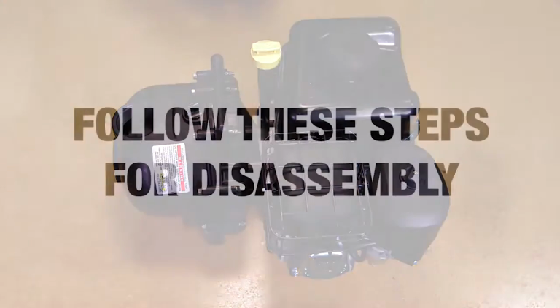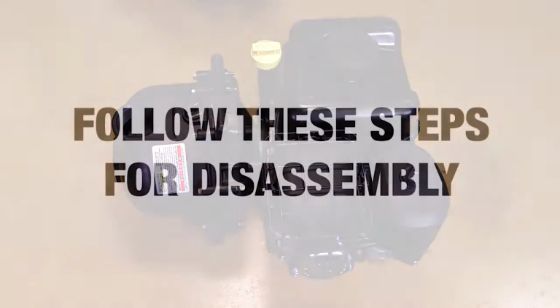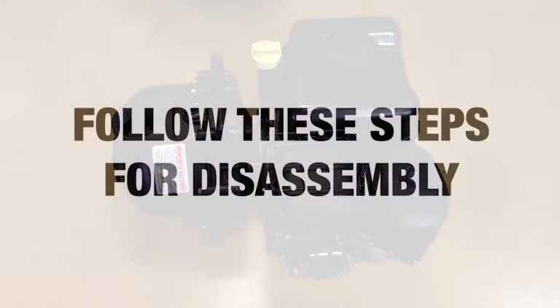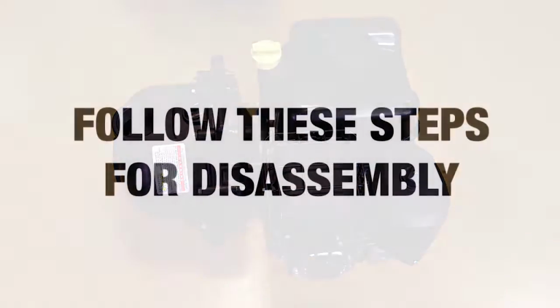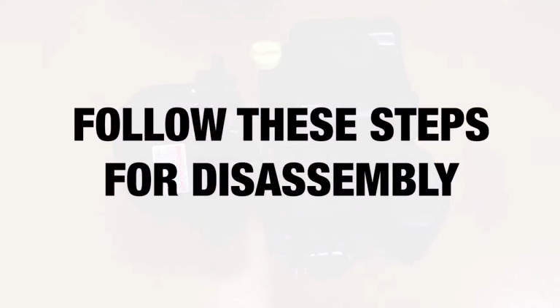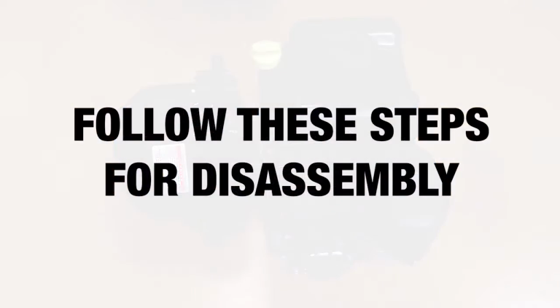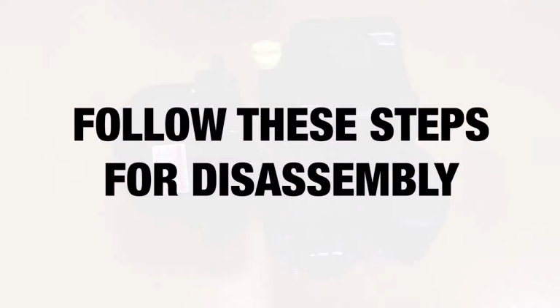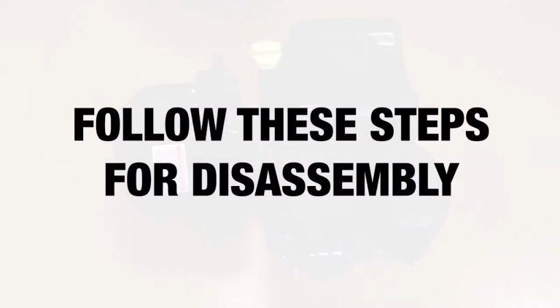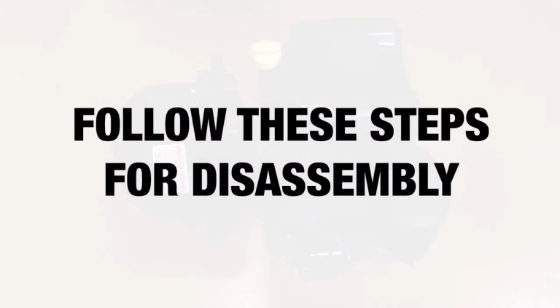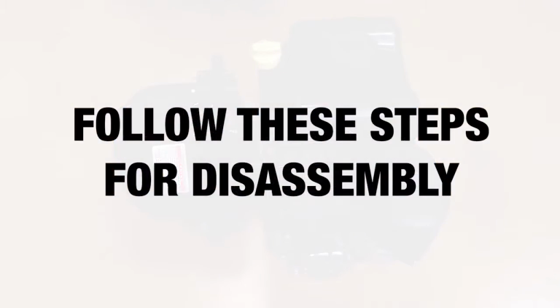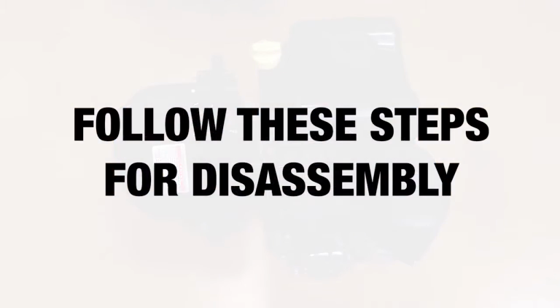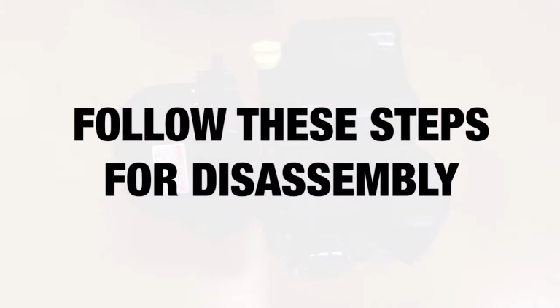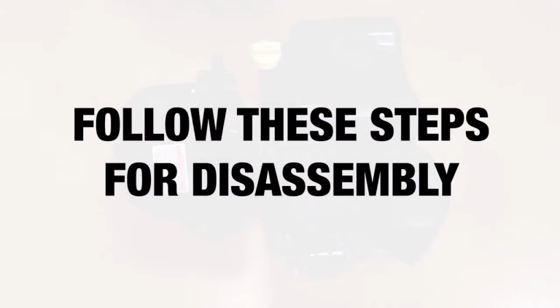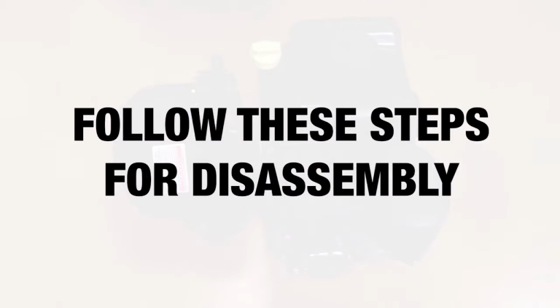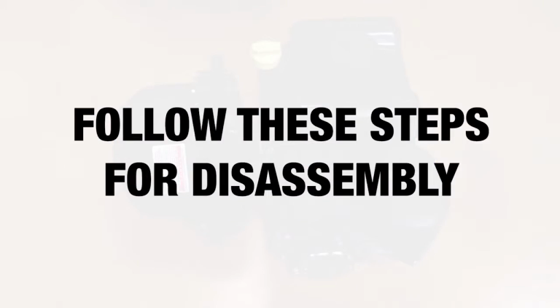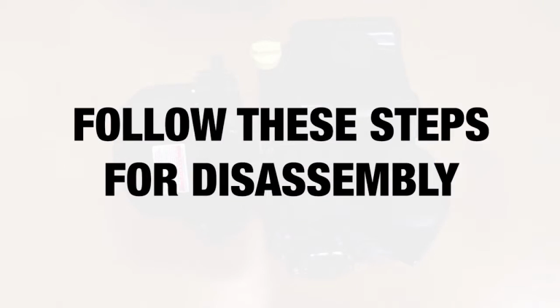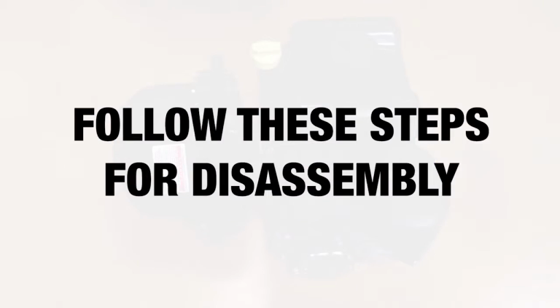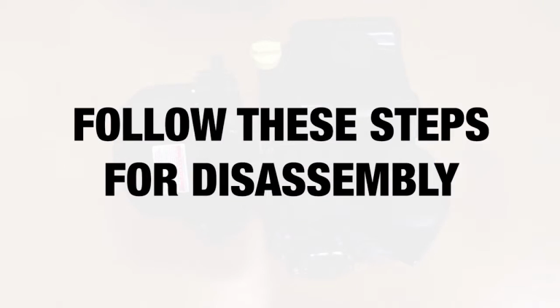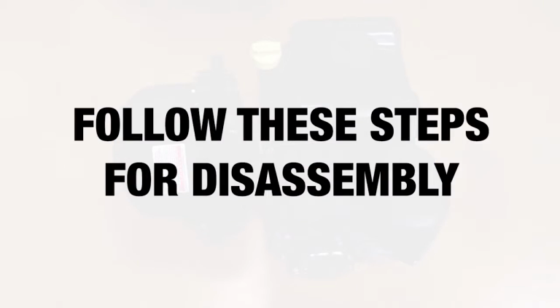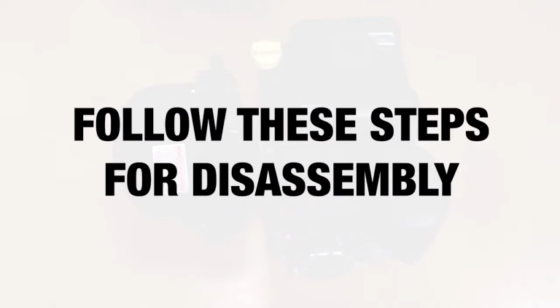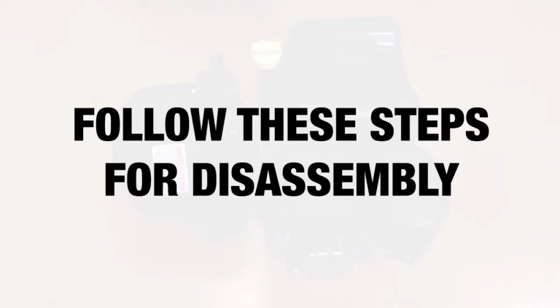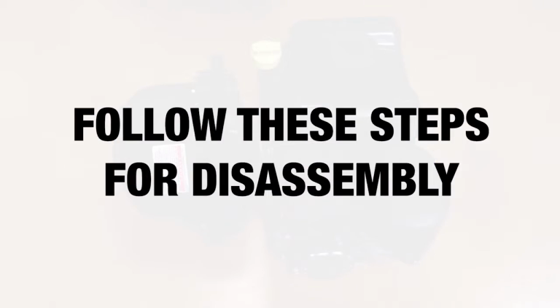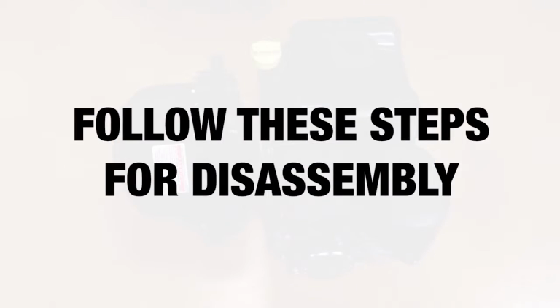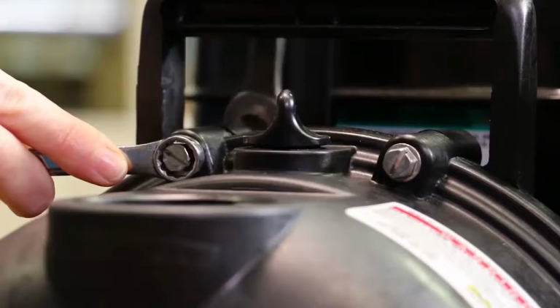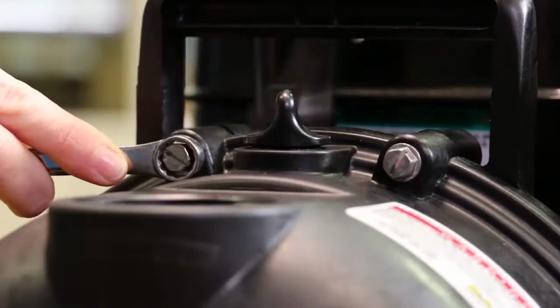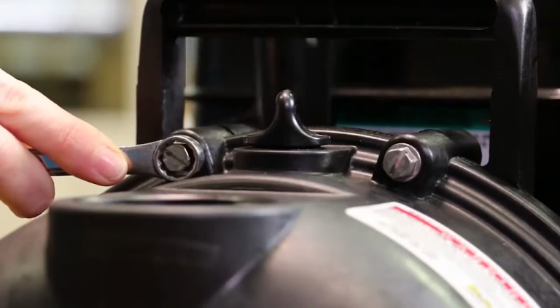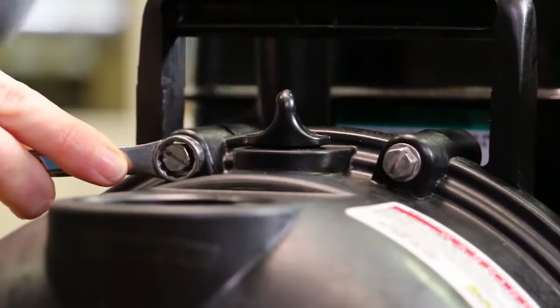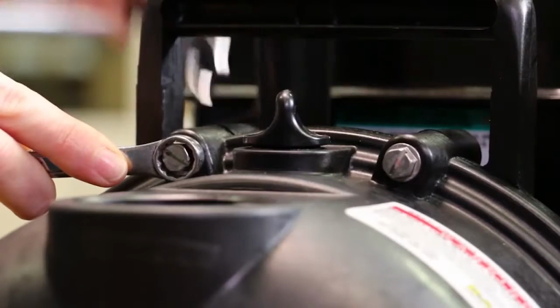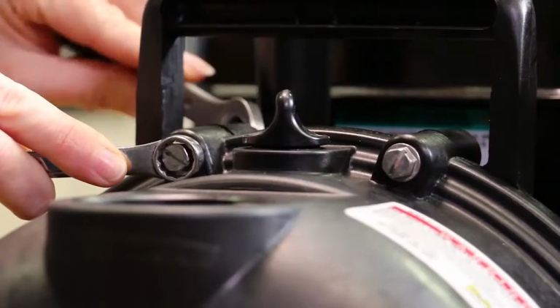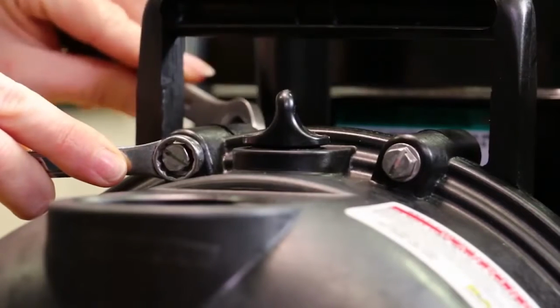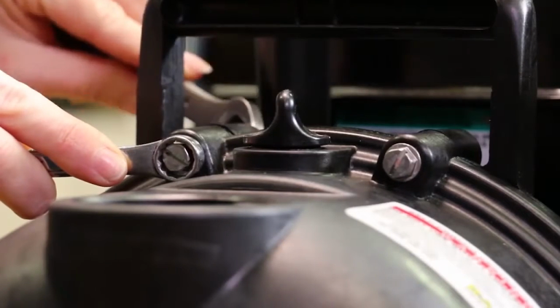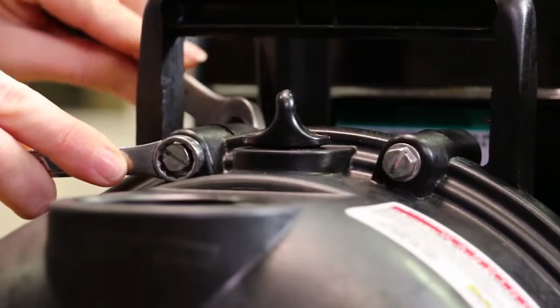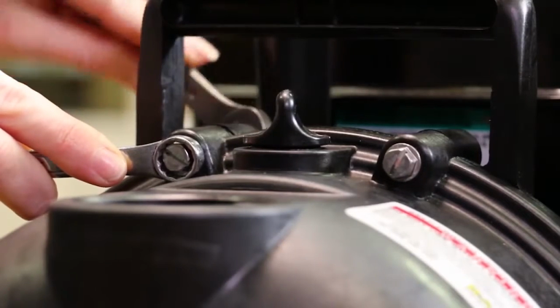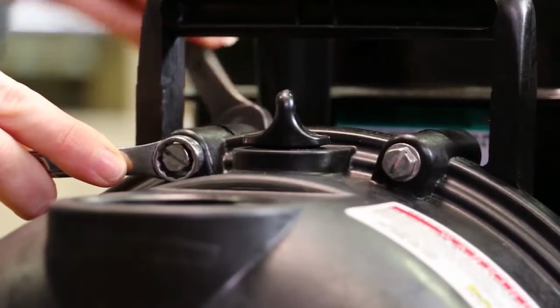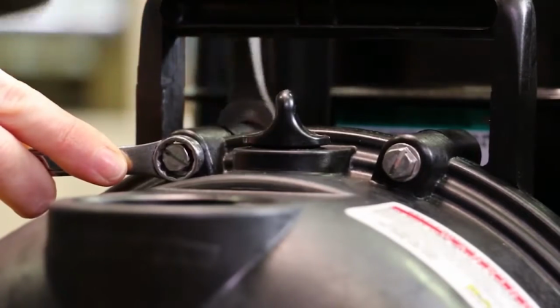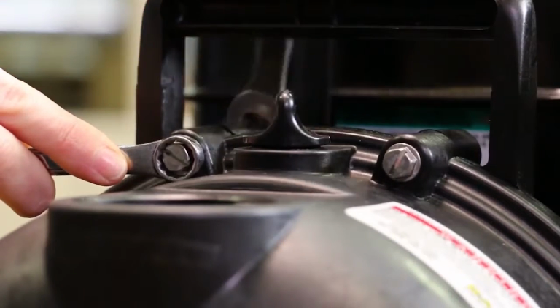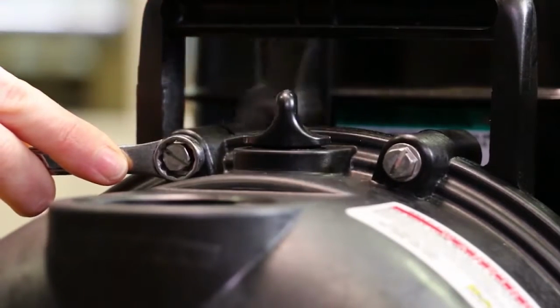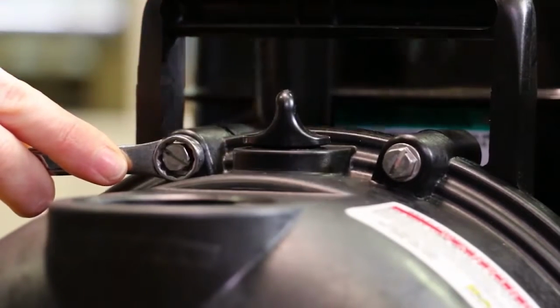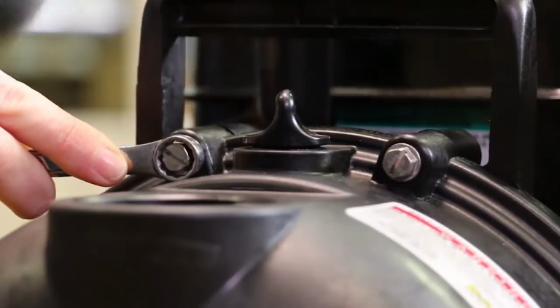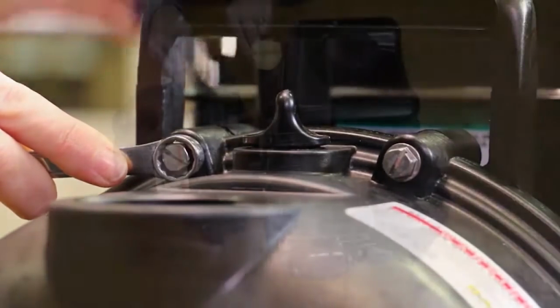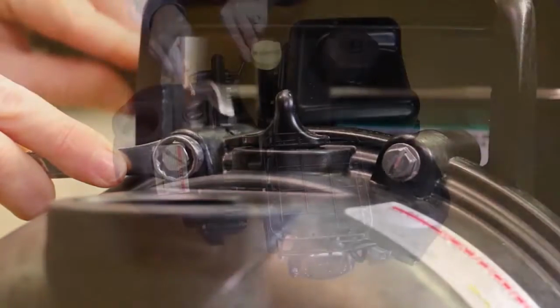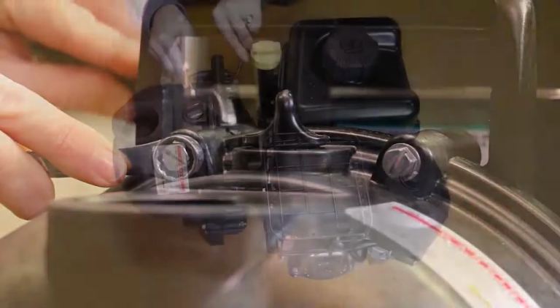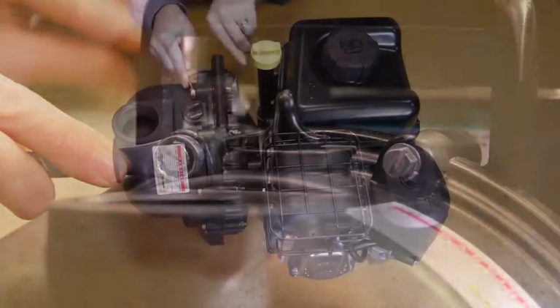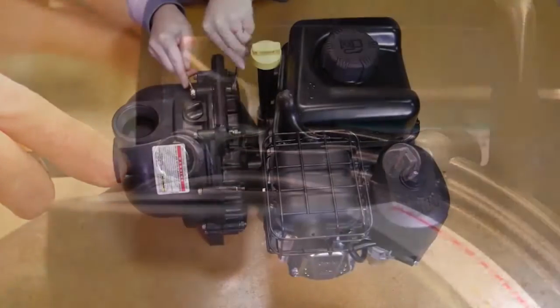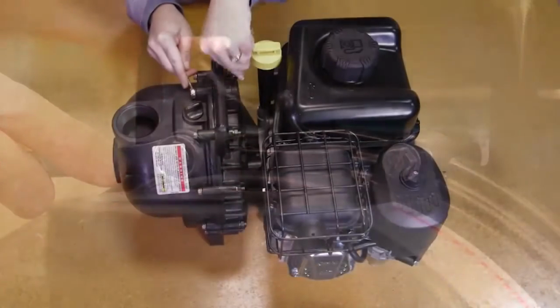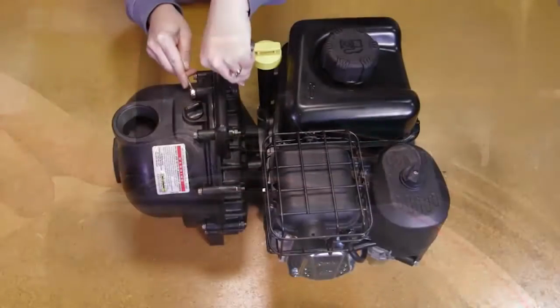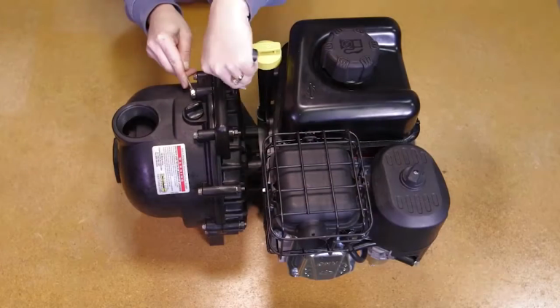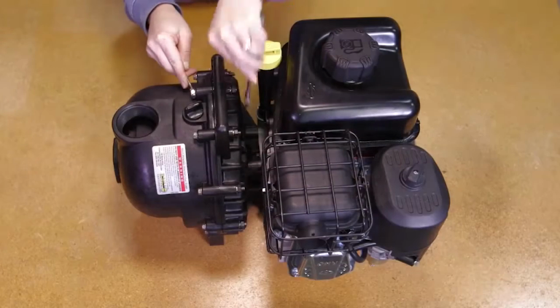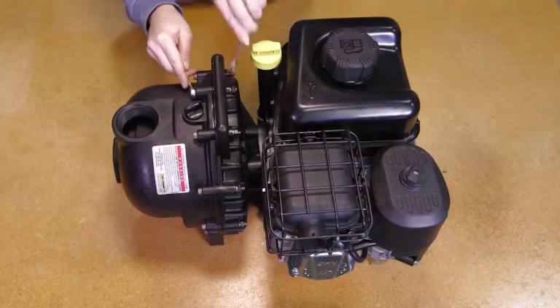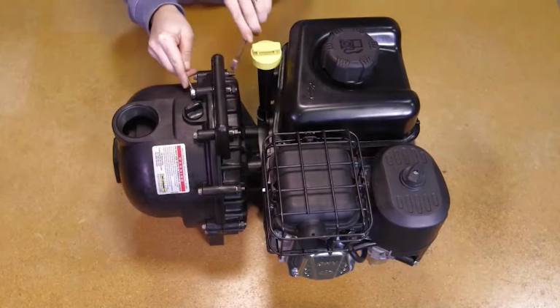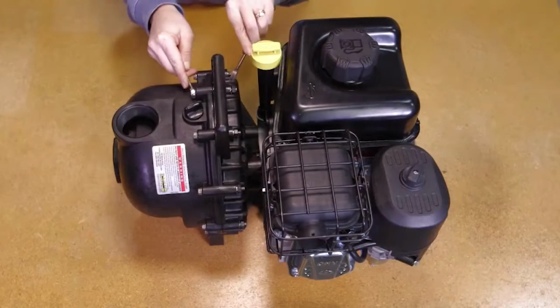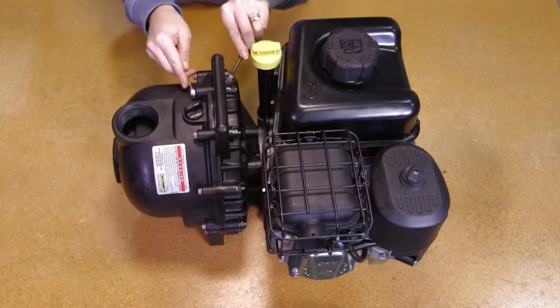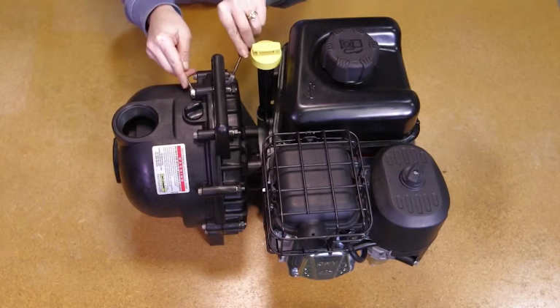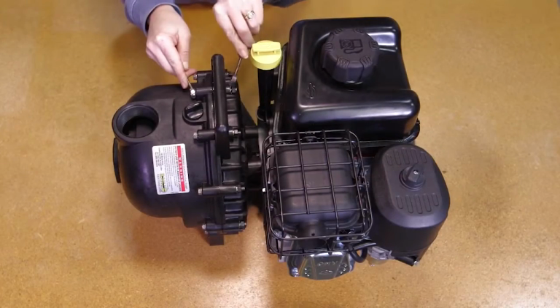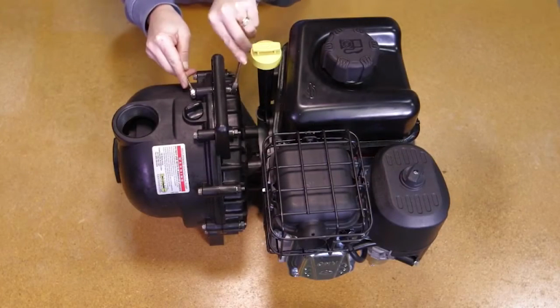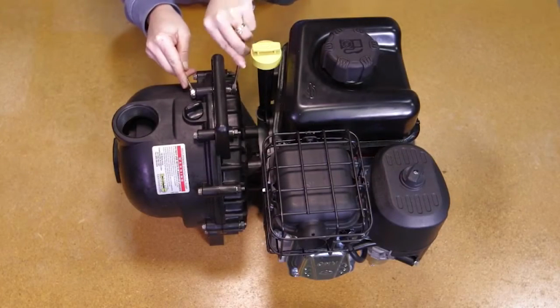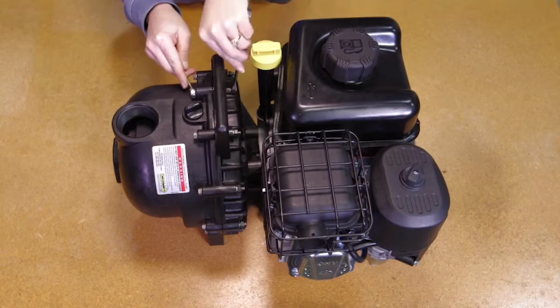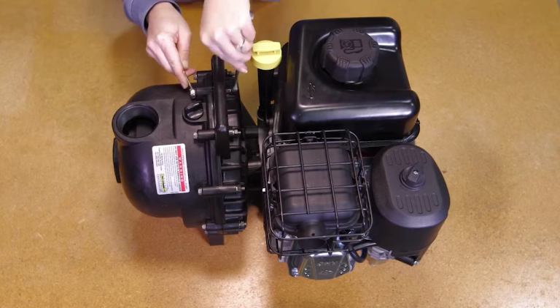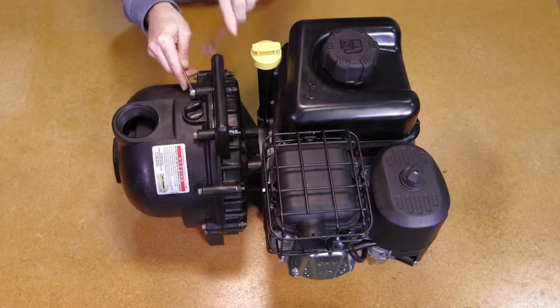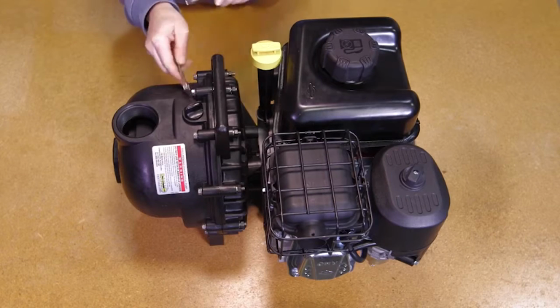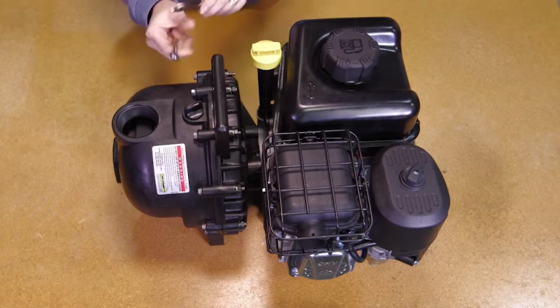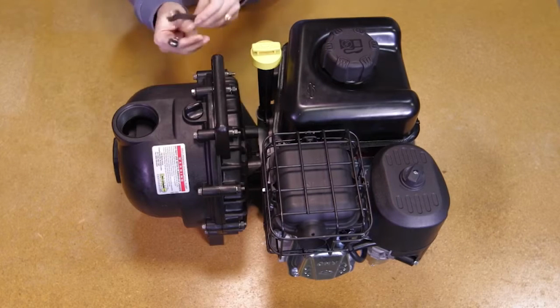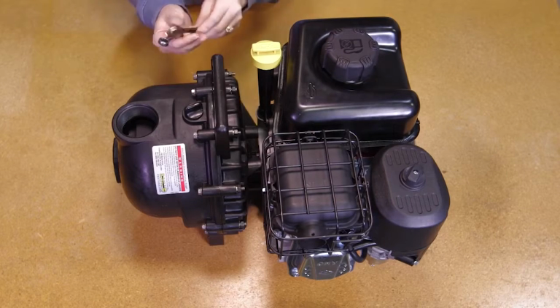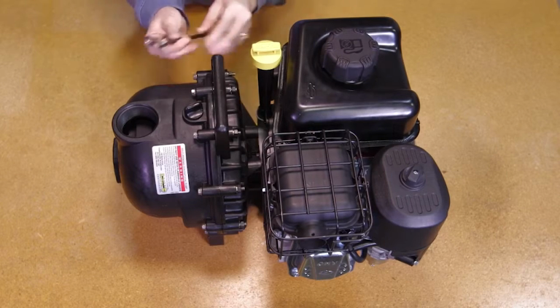Follow these steps for disassembling. First, remove the ten body screws, lock washers, and nuts from the pump assembly.